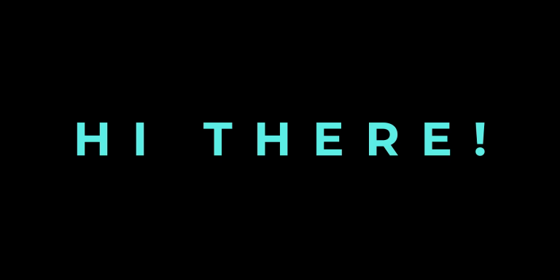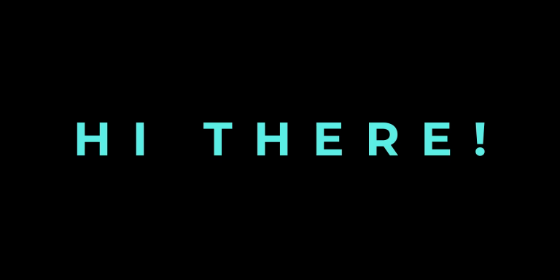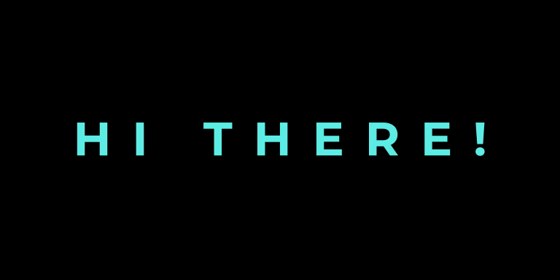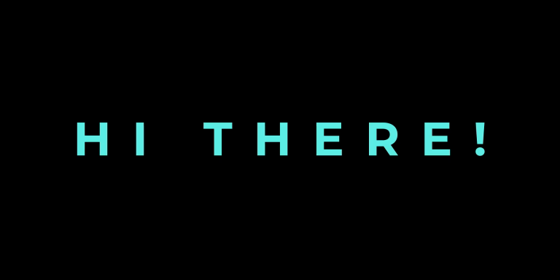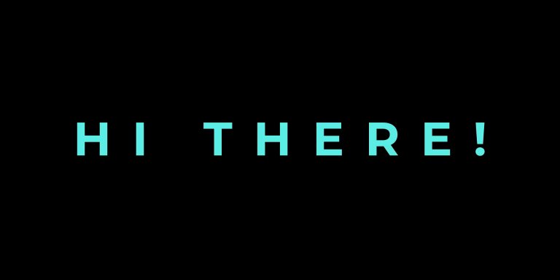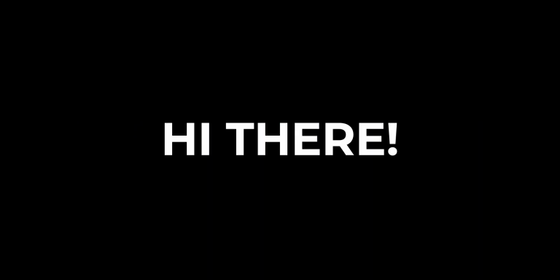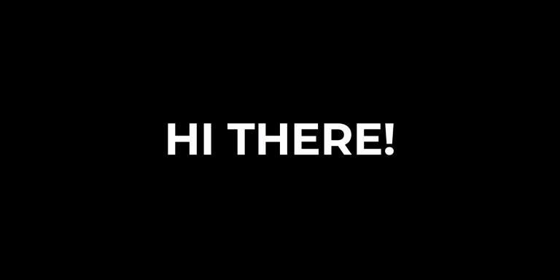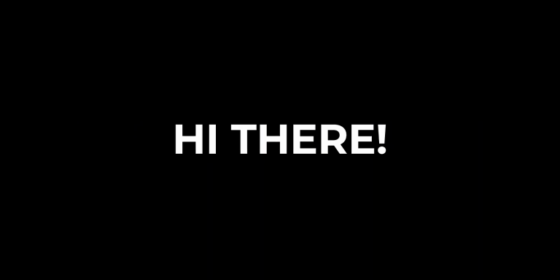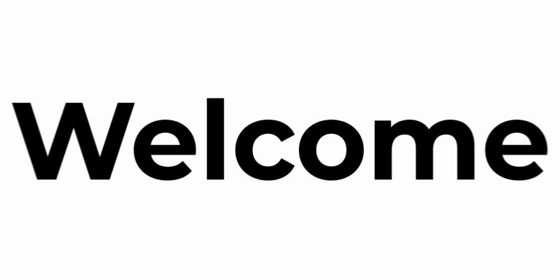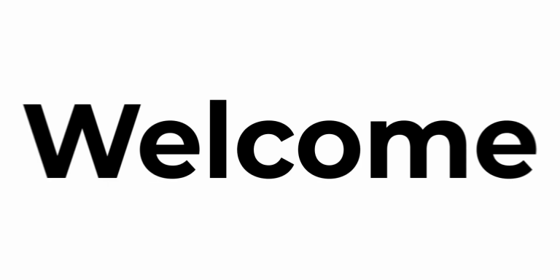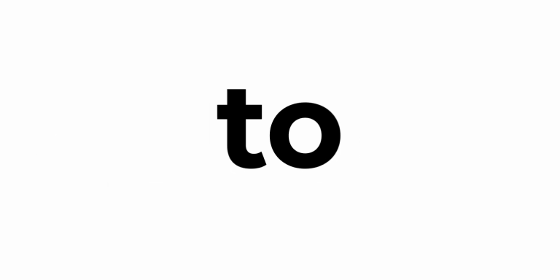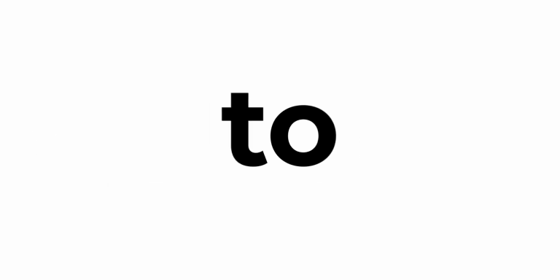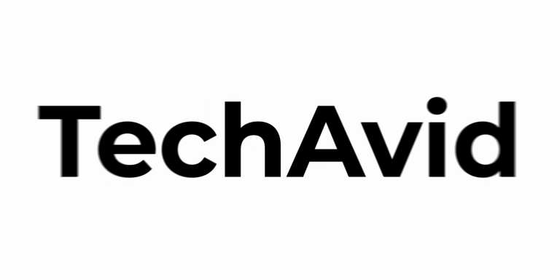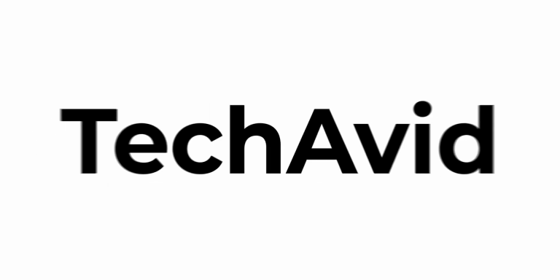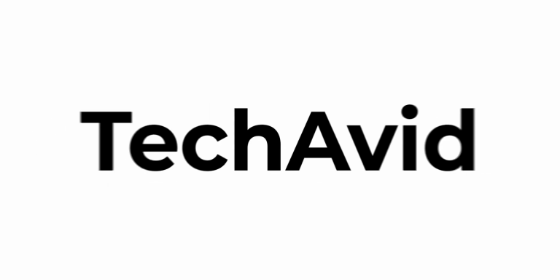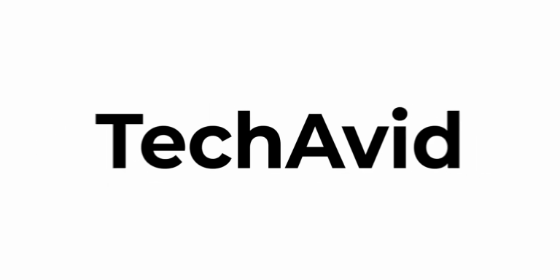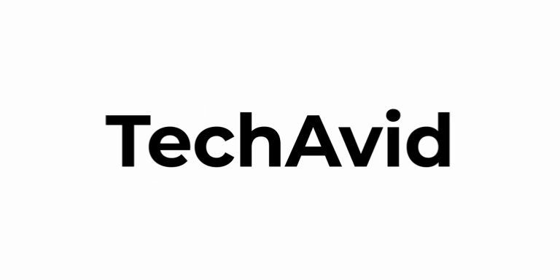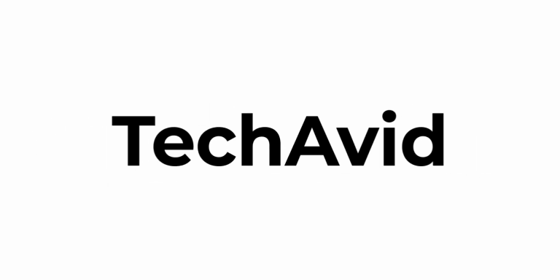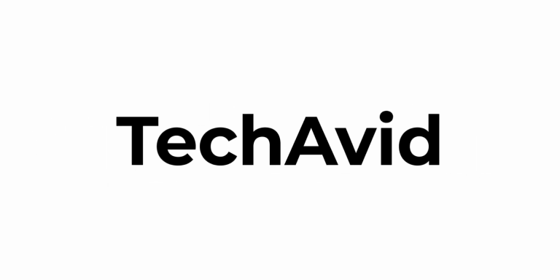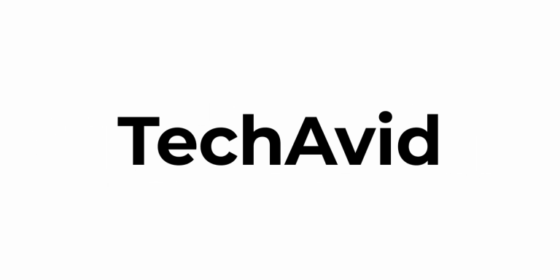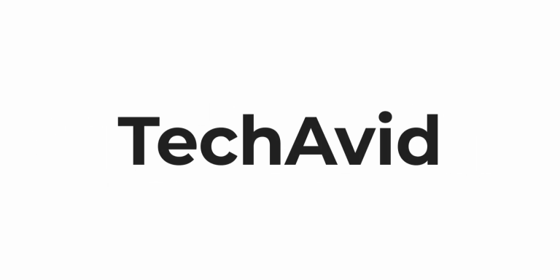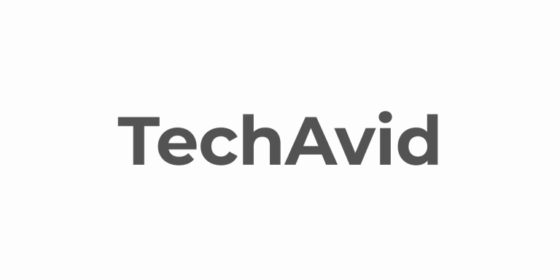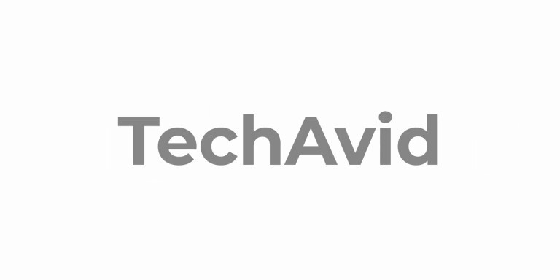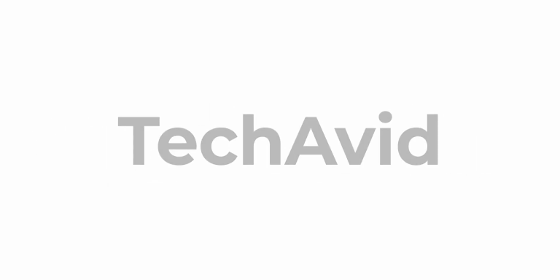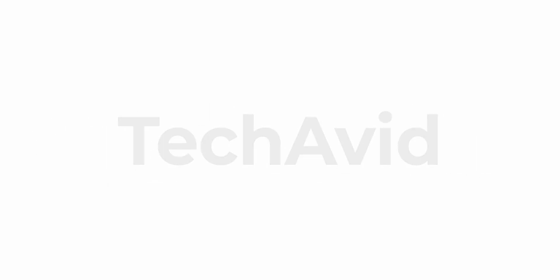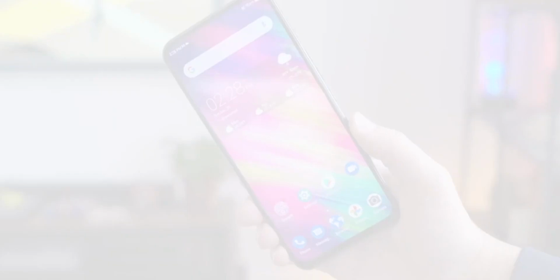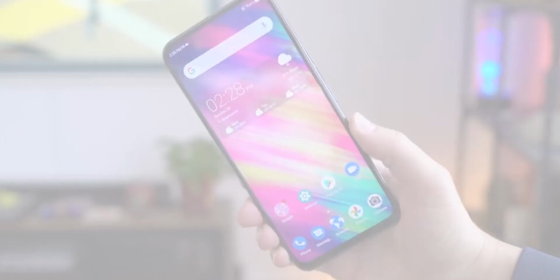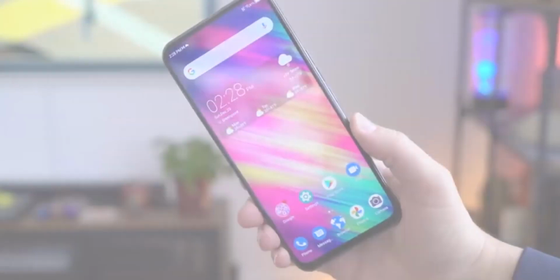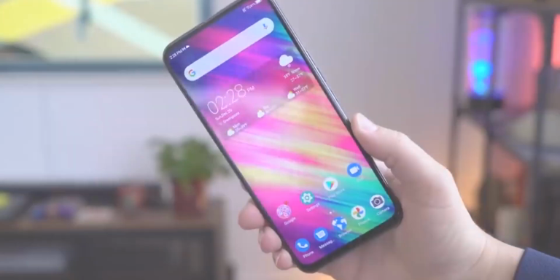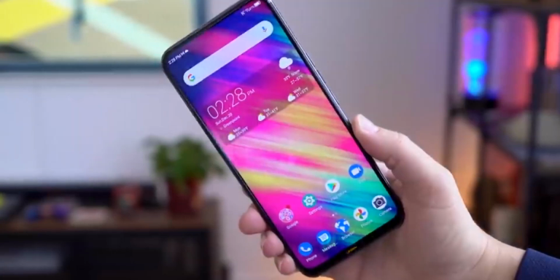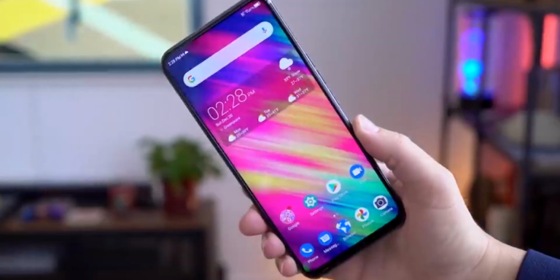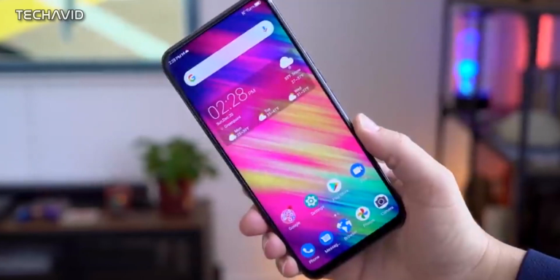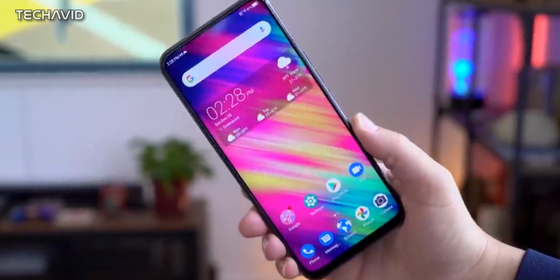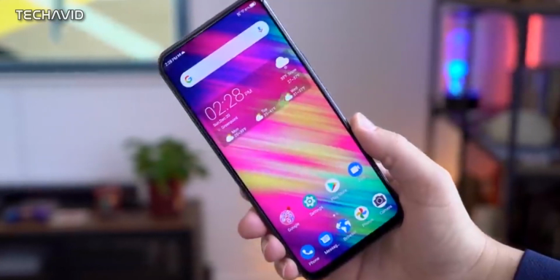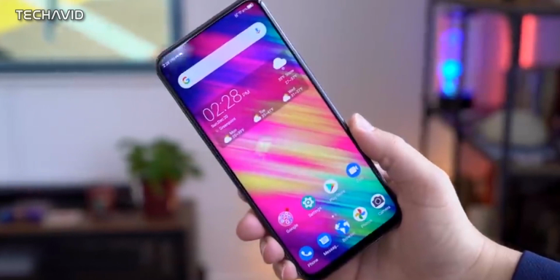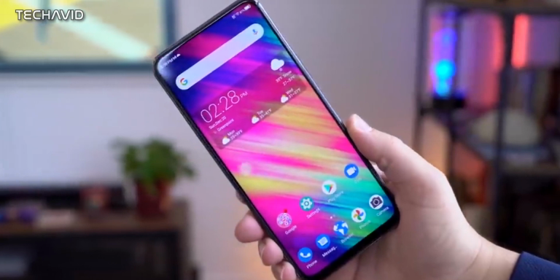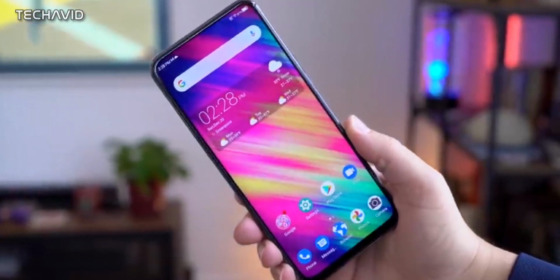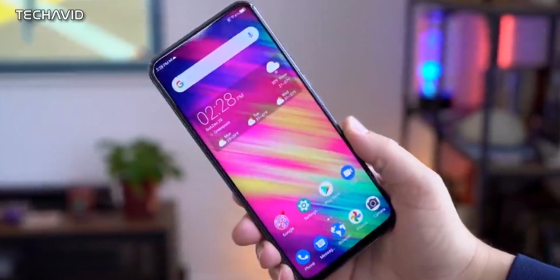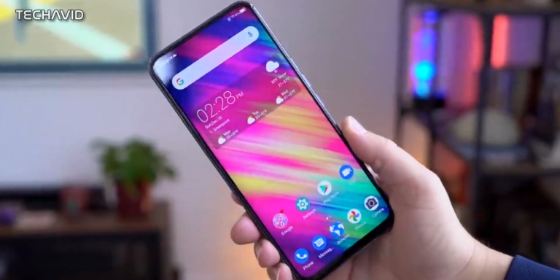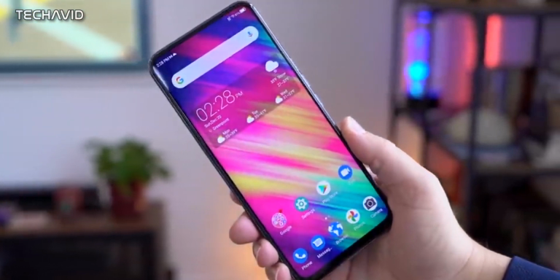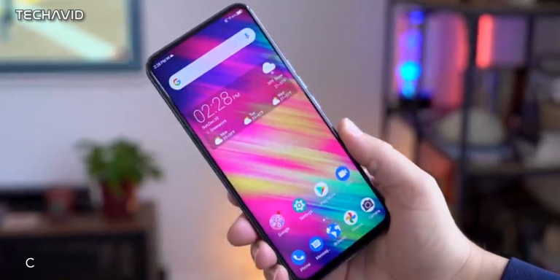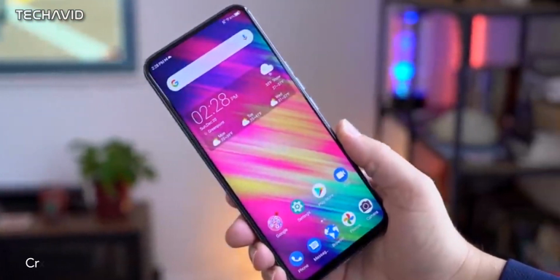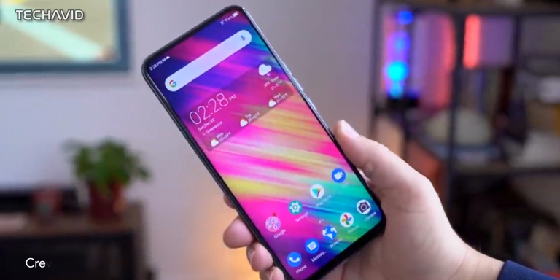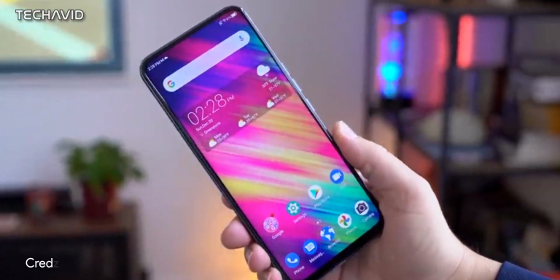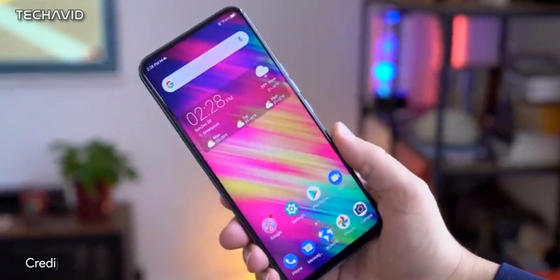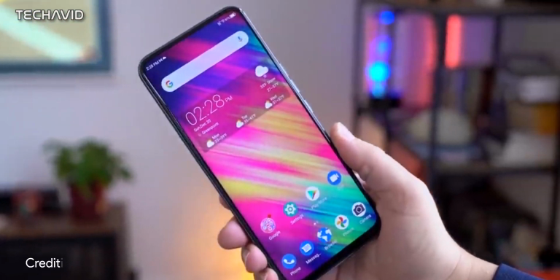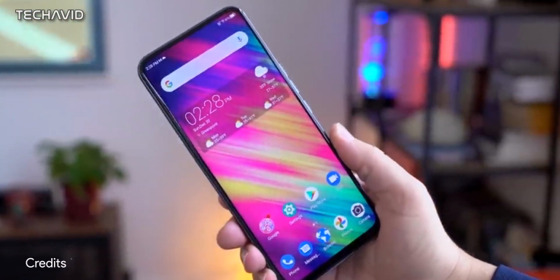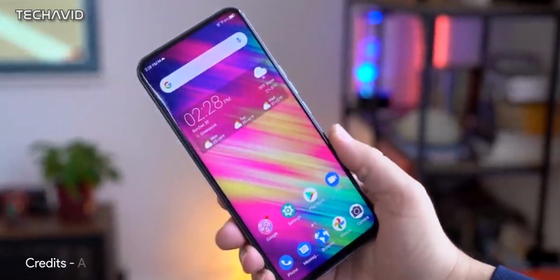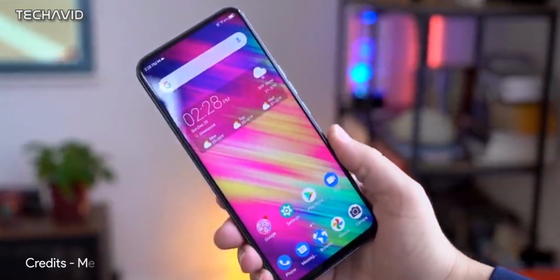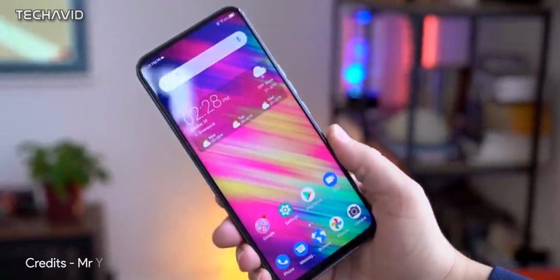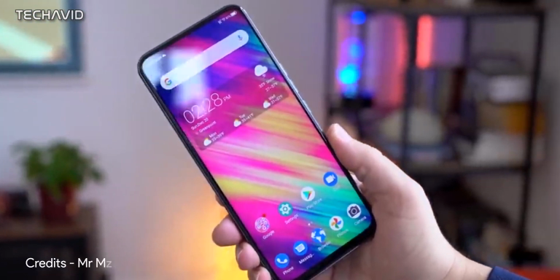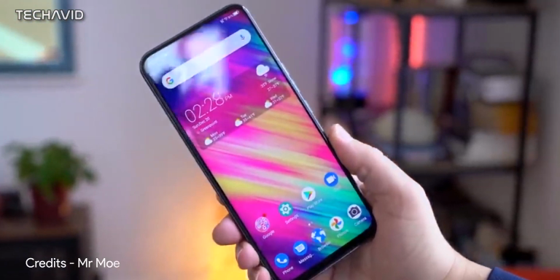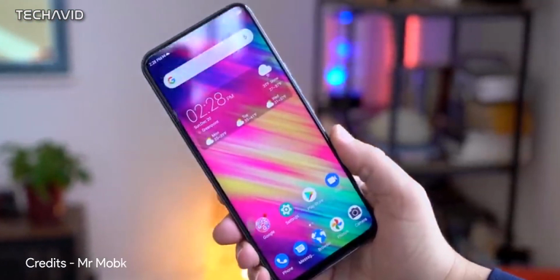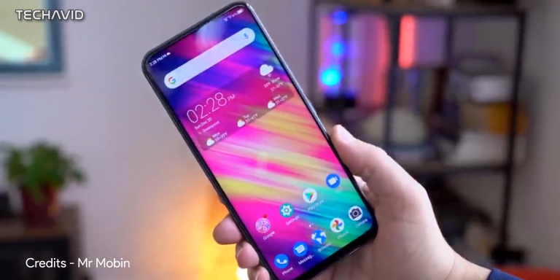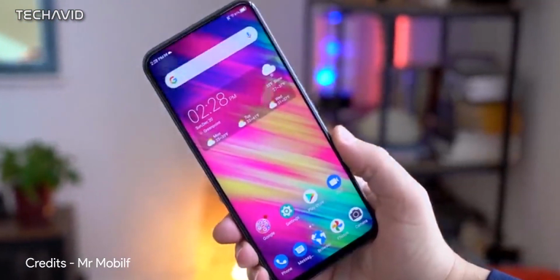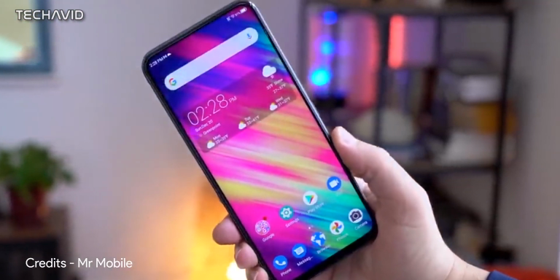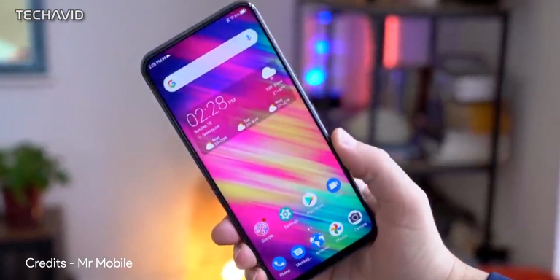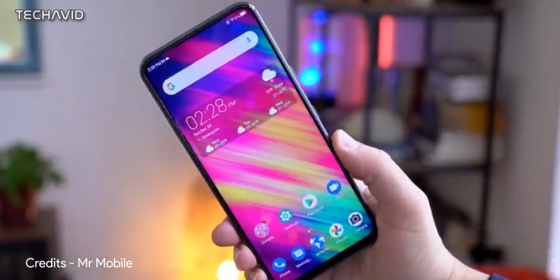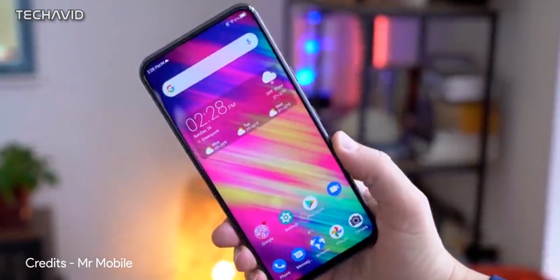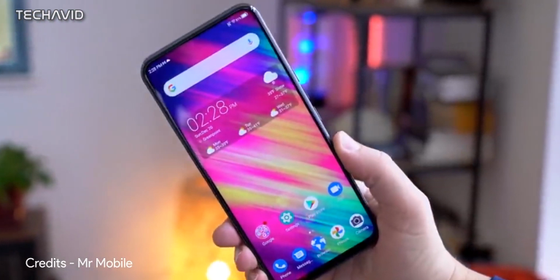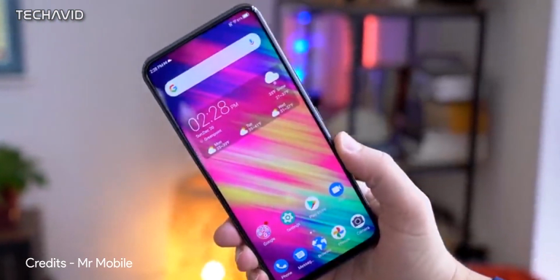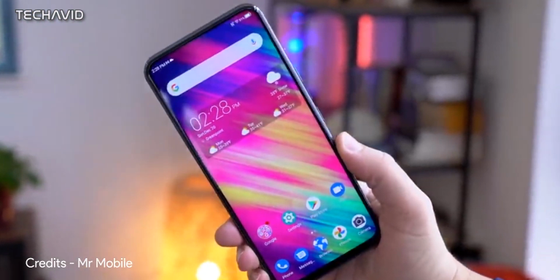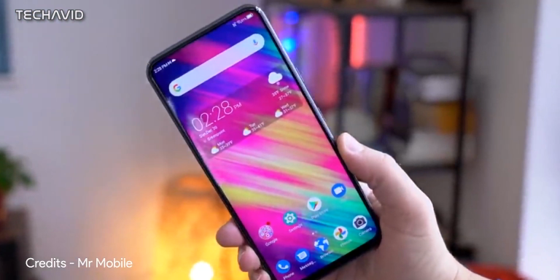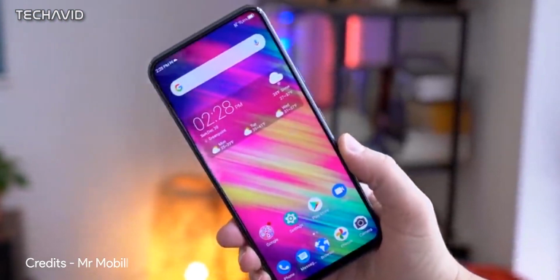Hi there, welcome to our channel. Next year, the trend in smartphones will be to hide the front-facing camera.